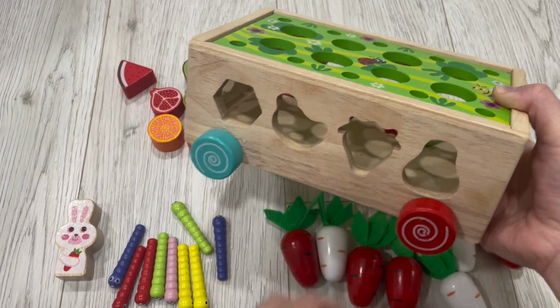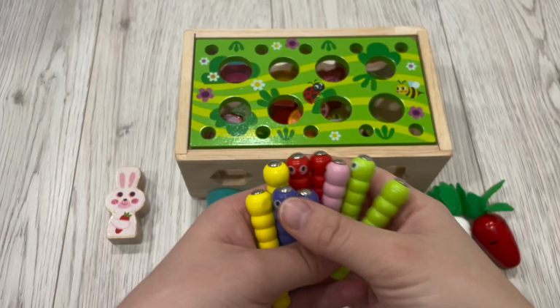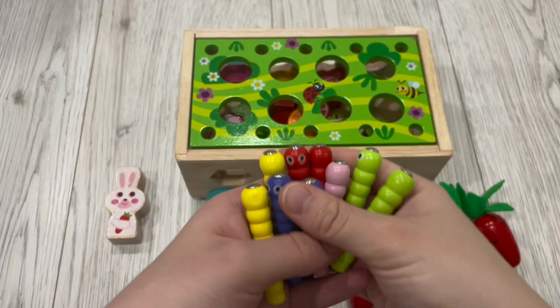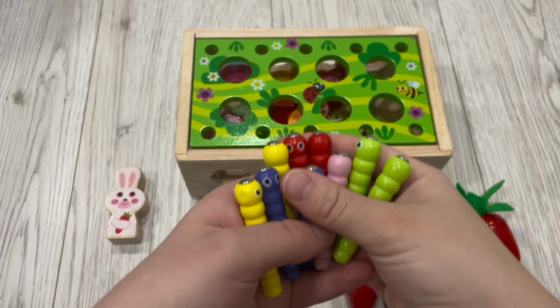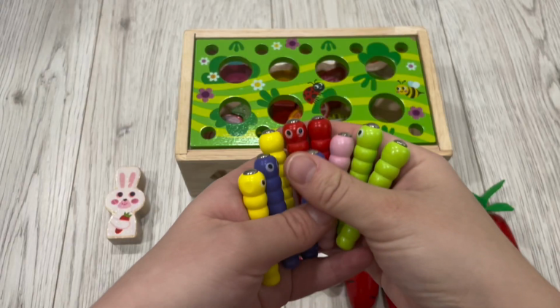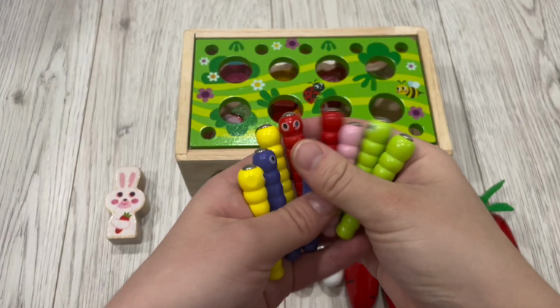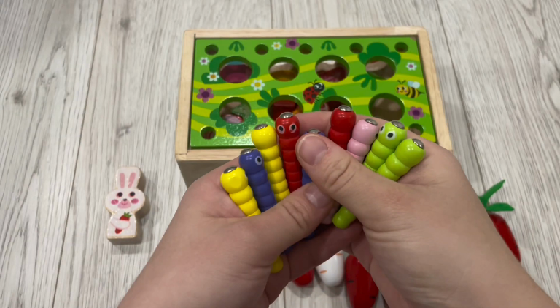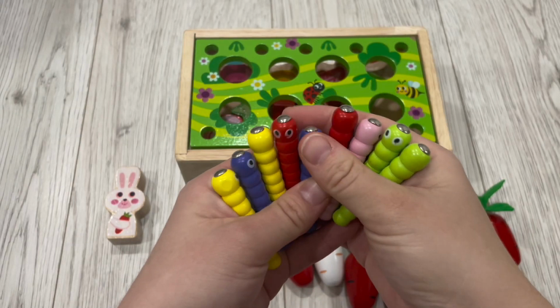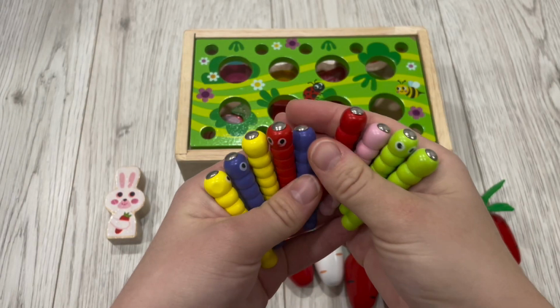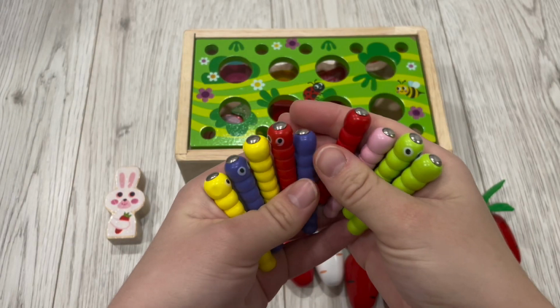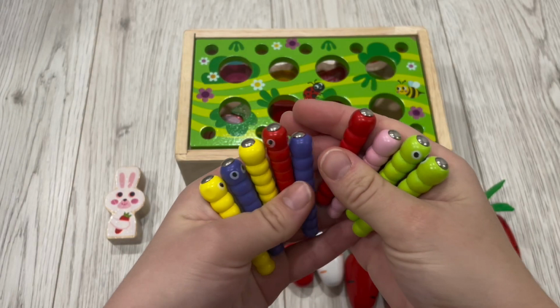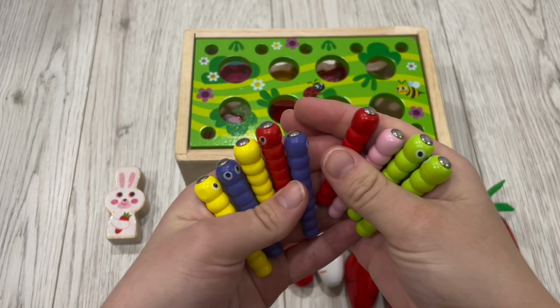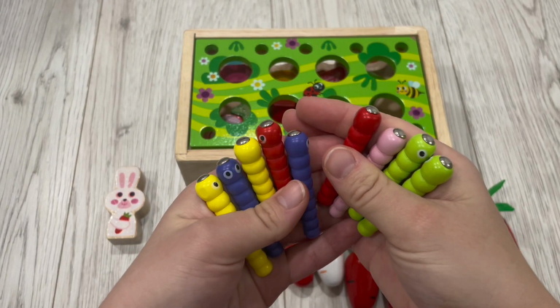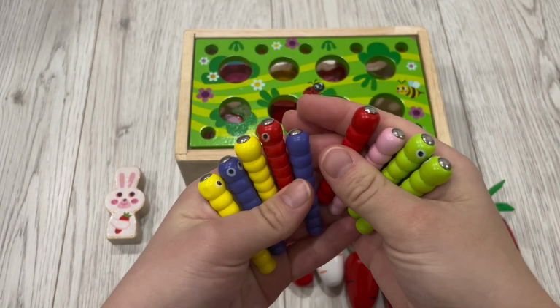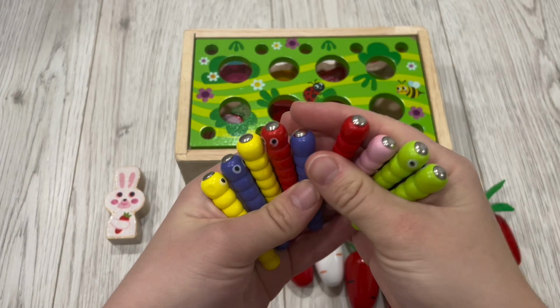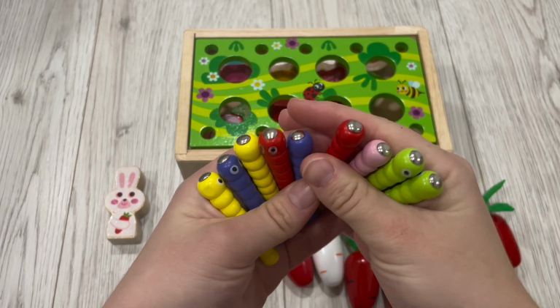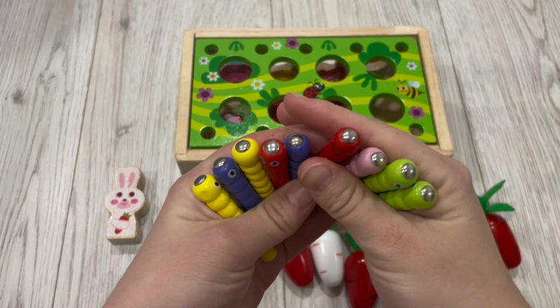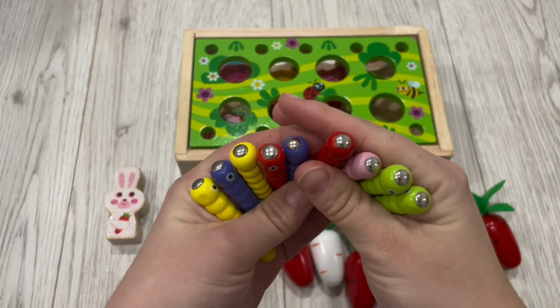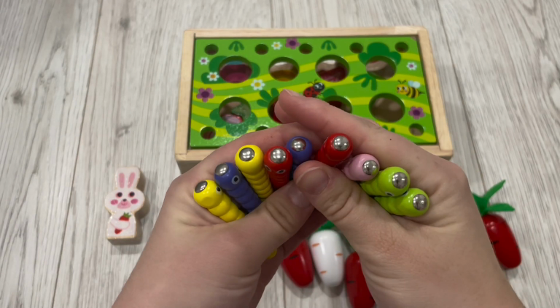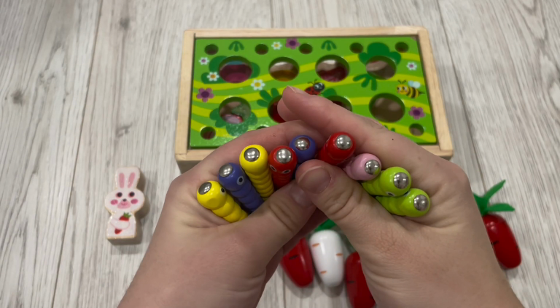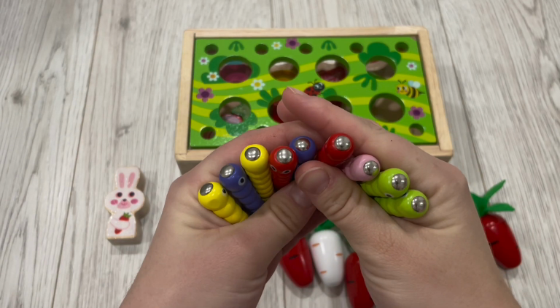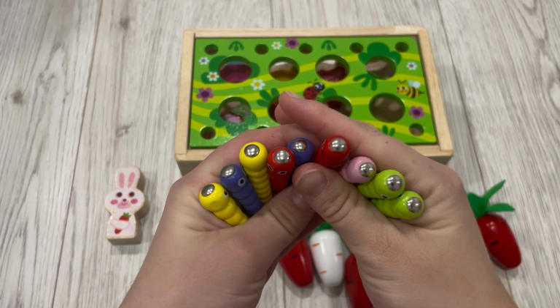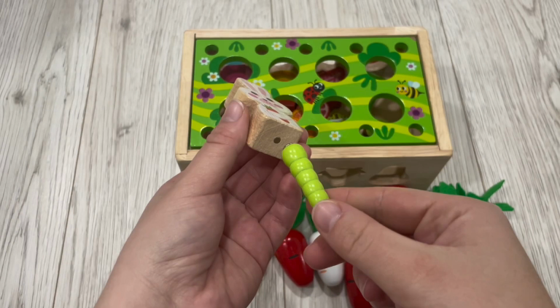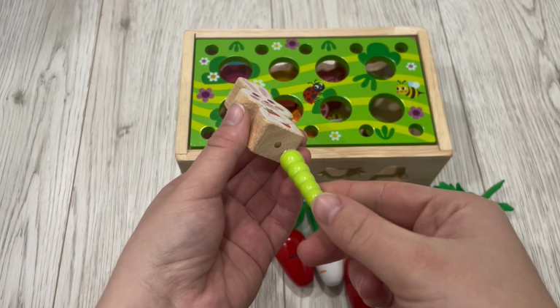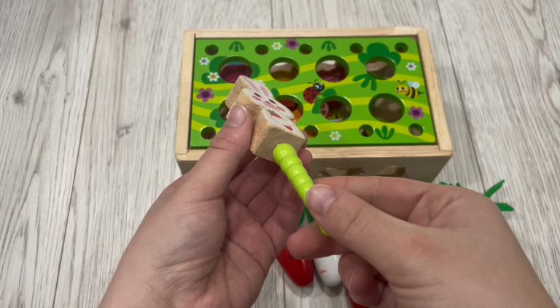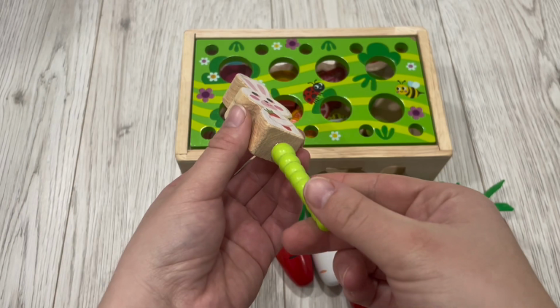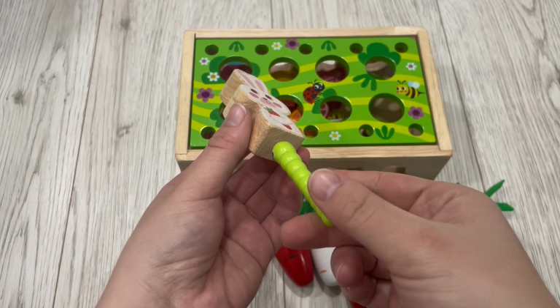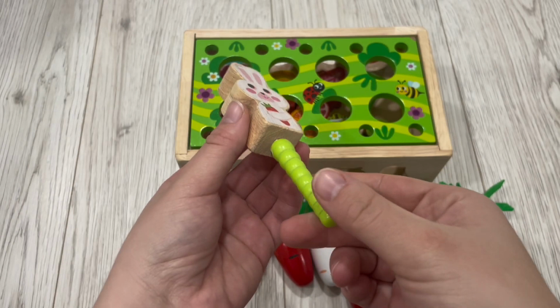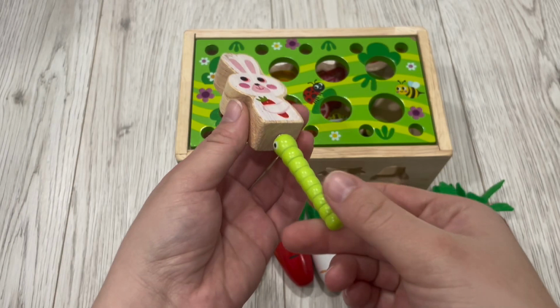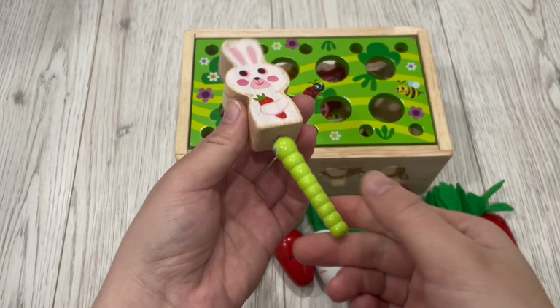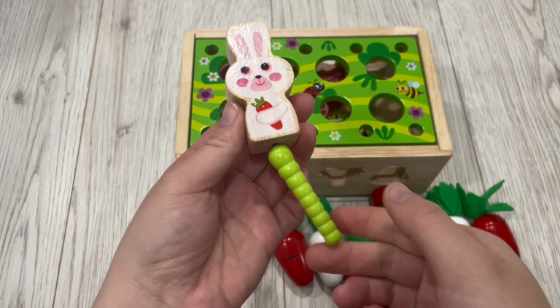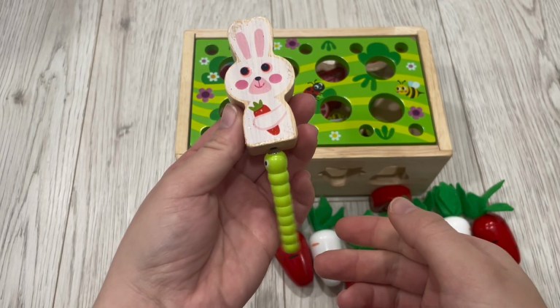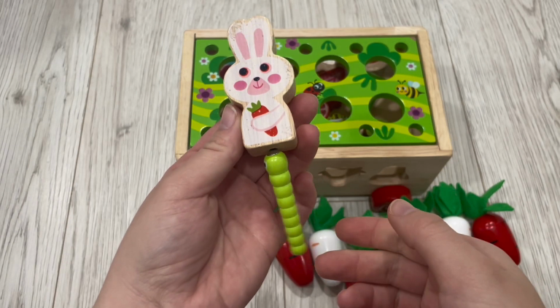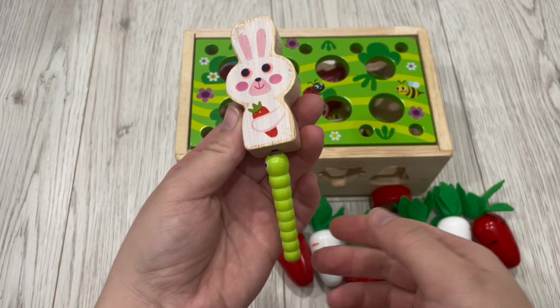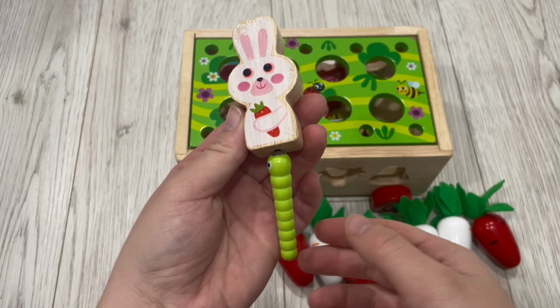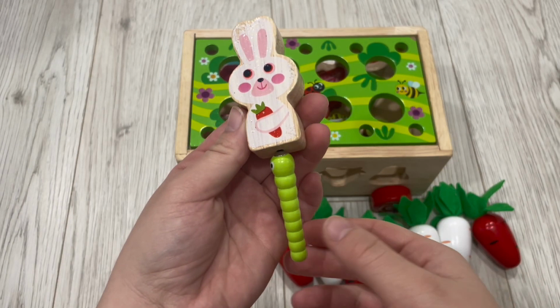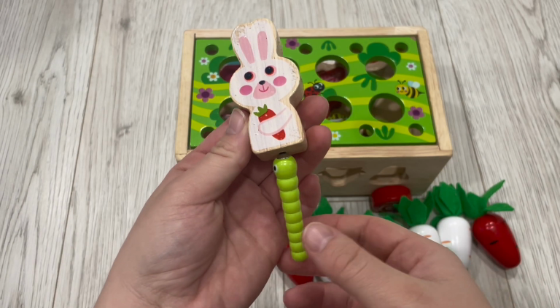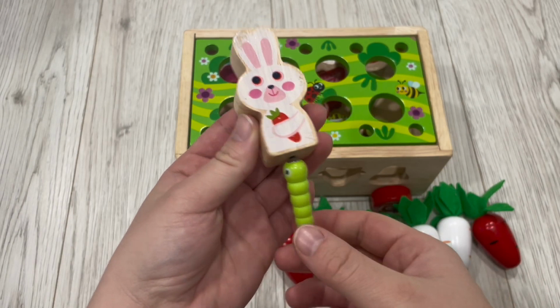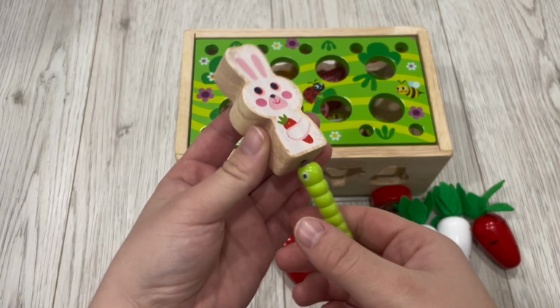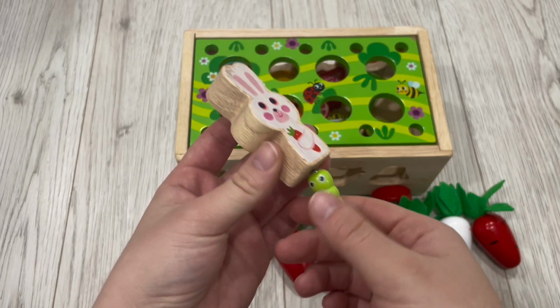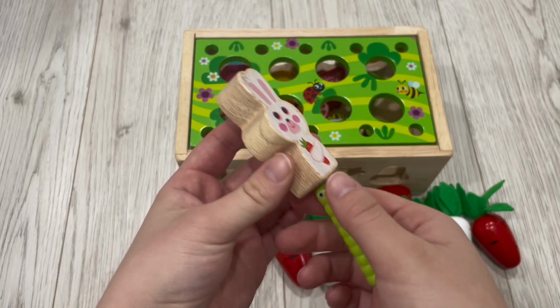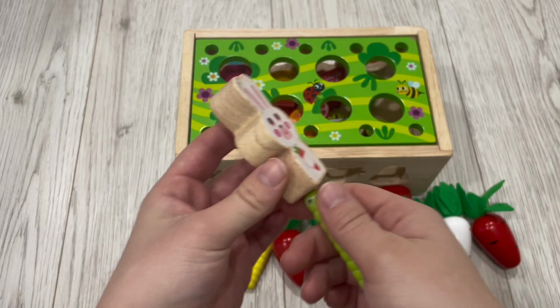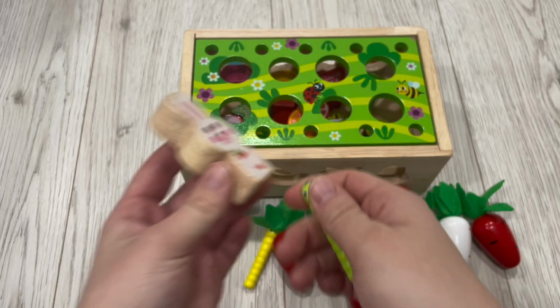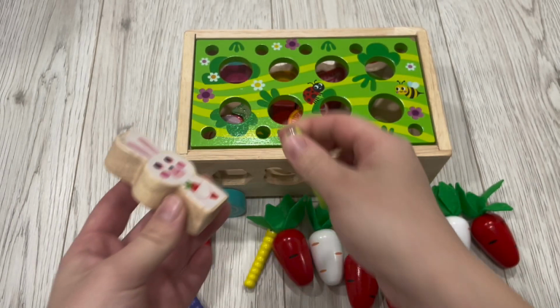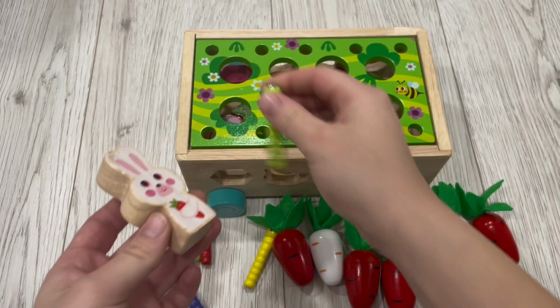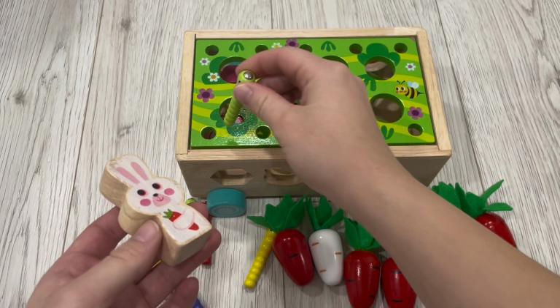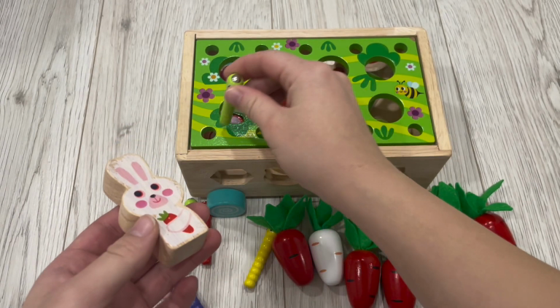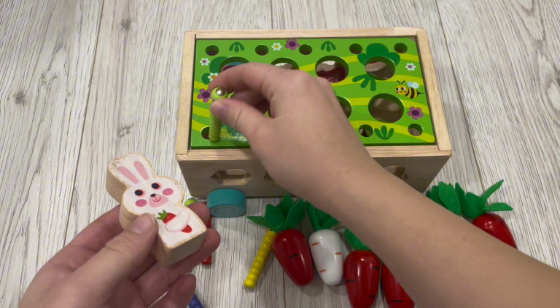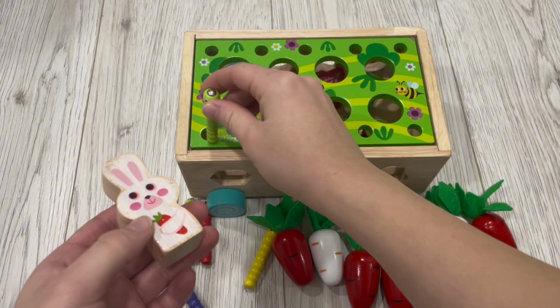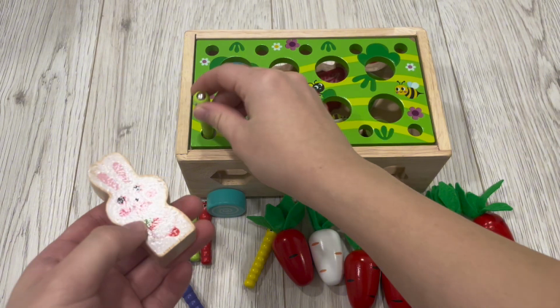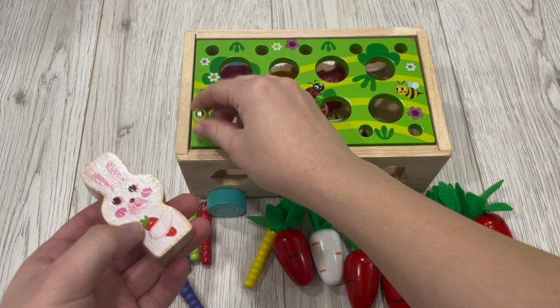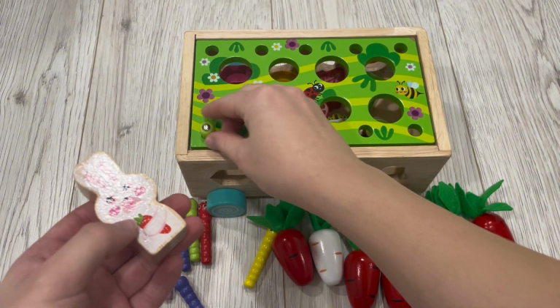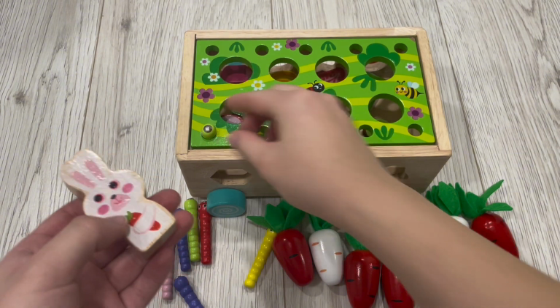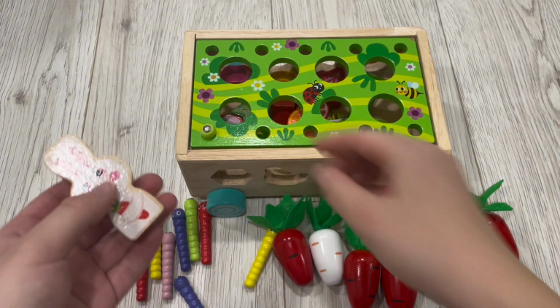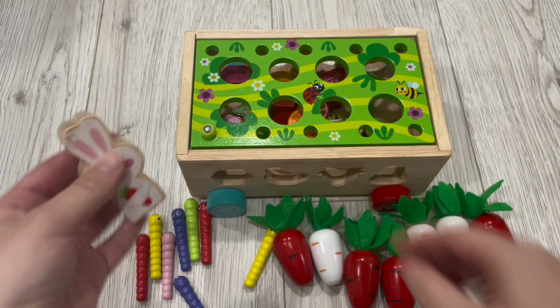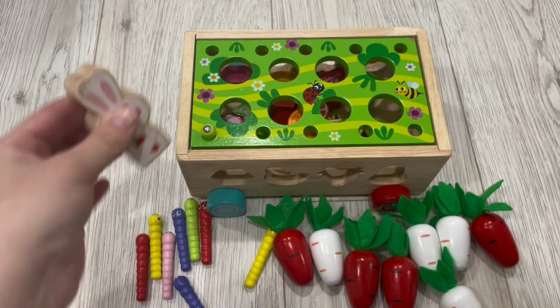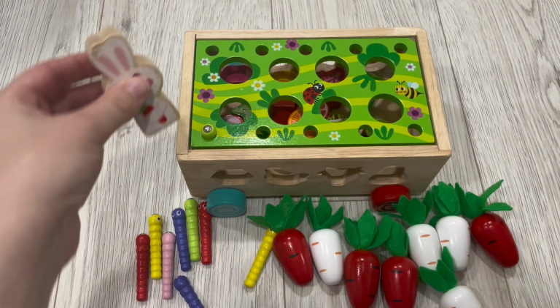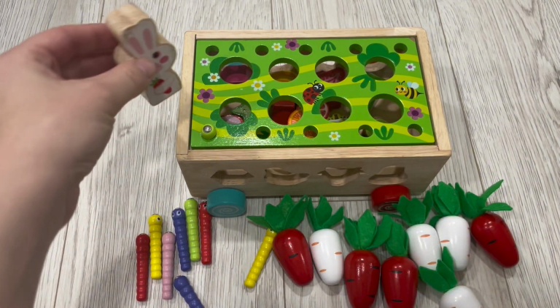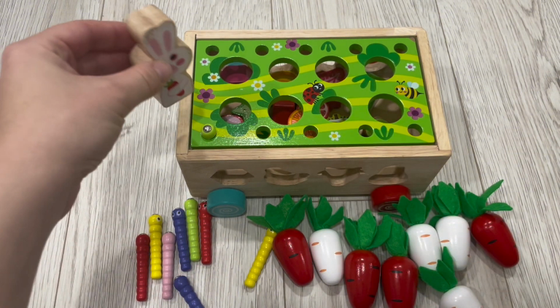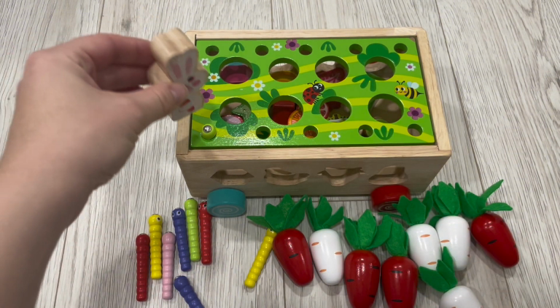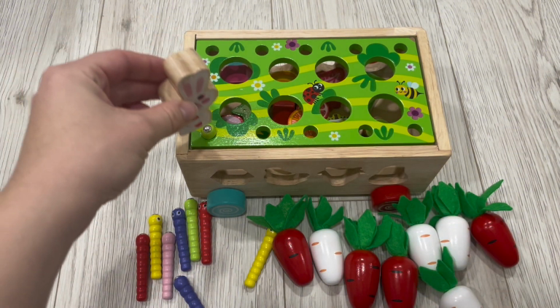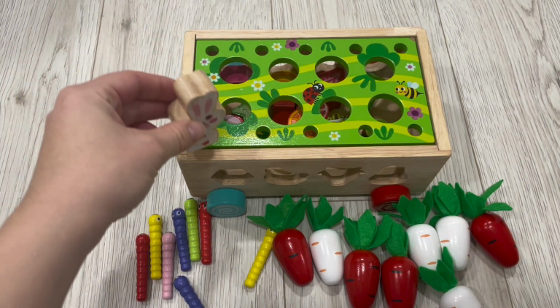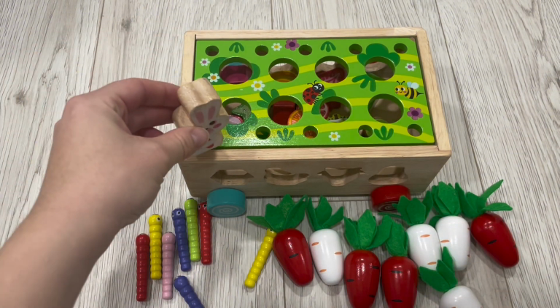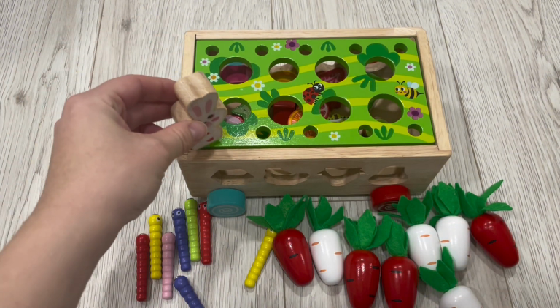Now with these little worms, they are so fun. They have a magnetic top so that when they're in their slot, the little bunny can just pull them right out.